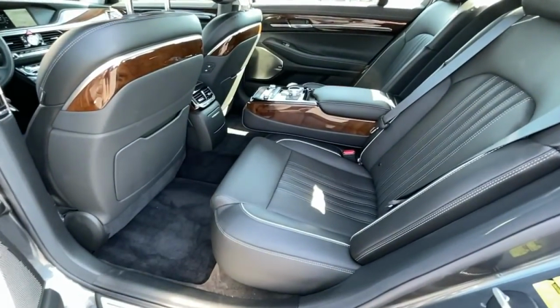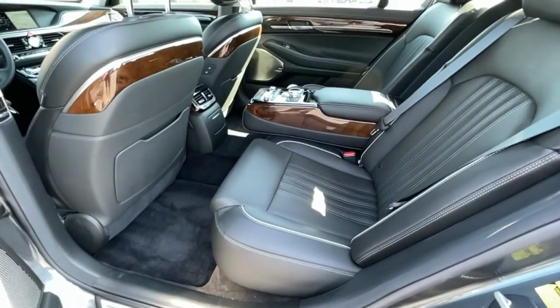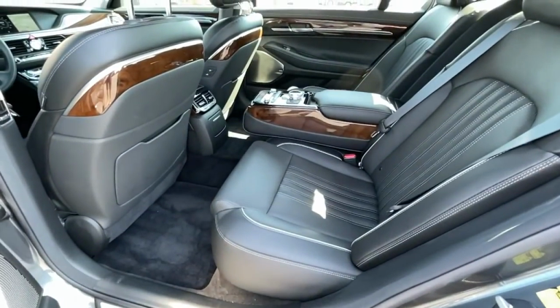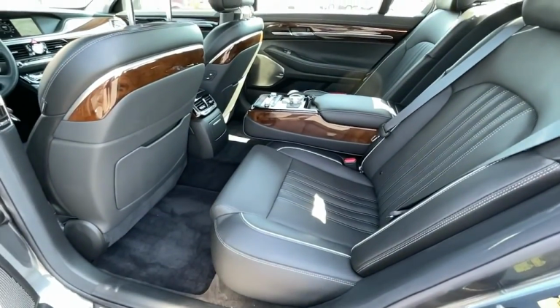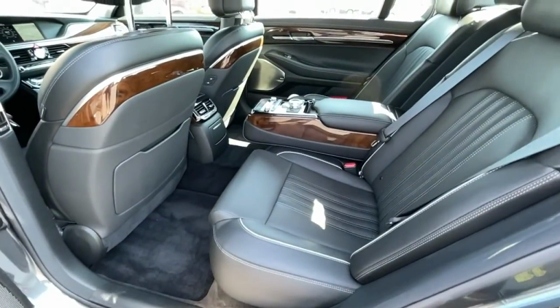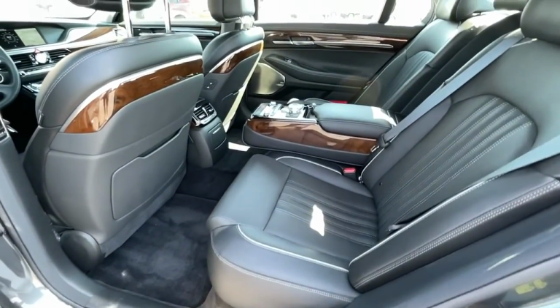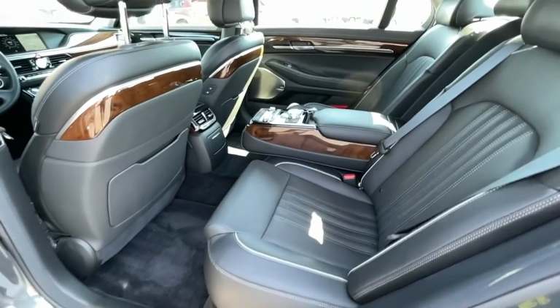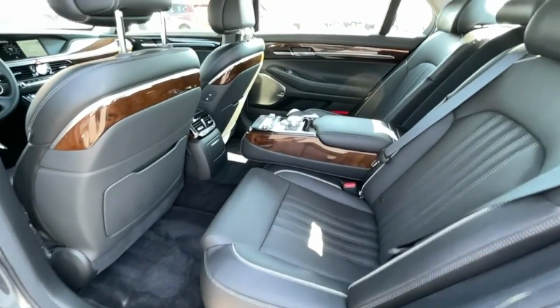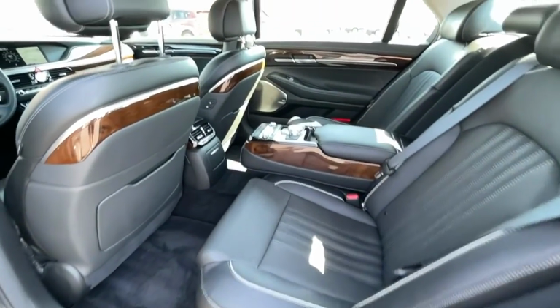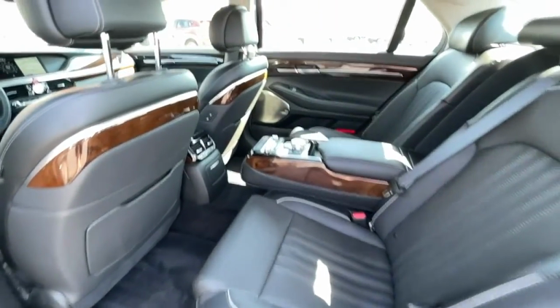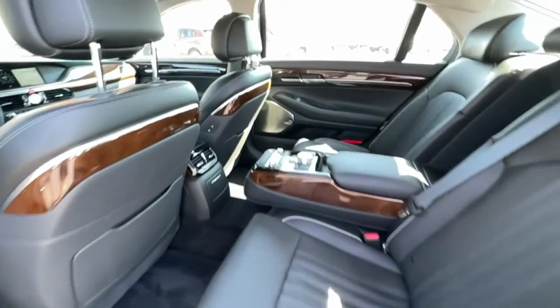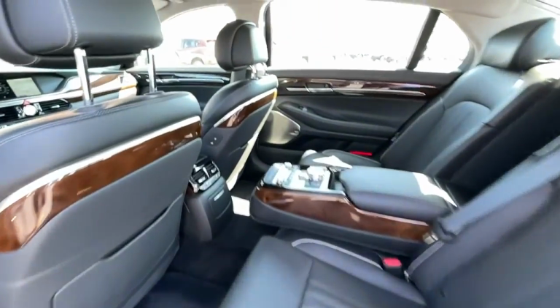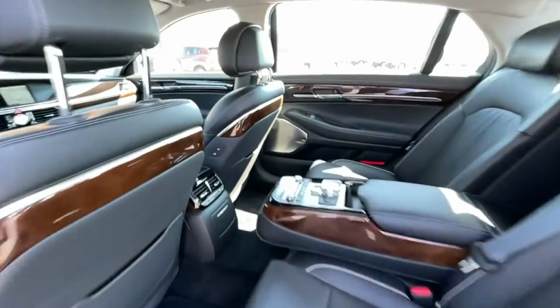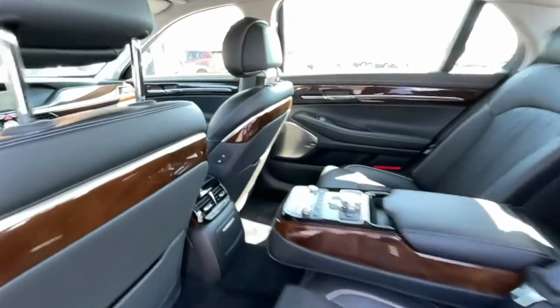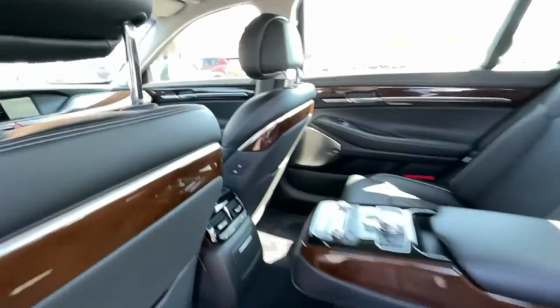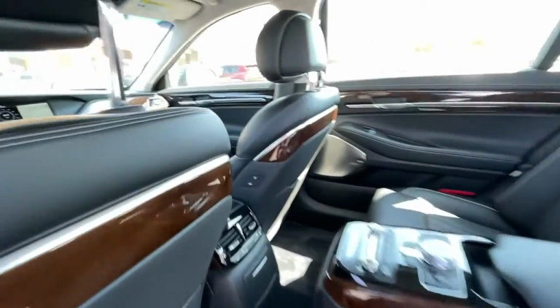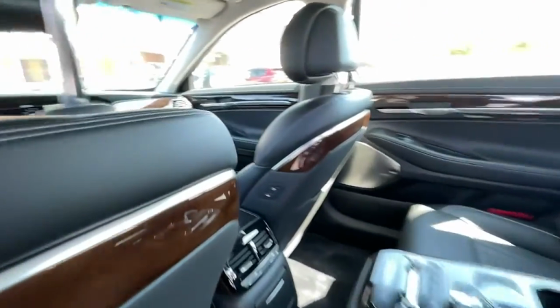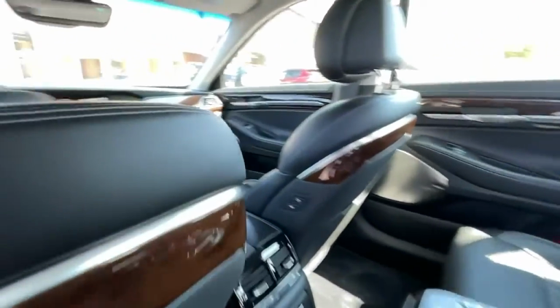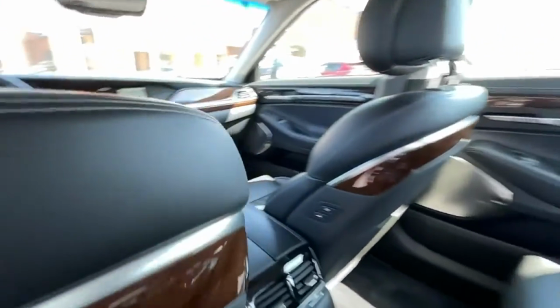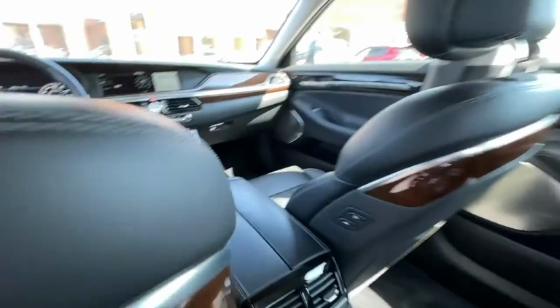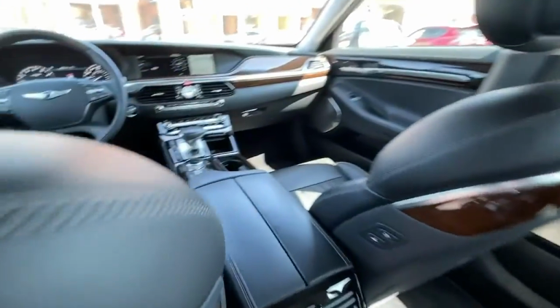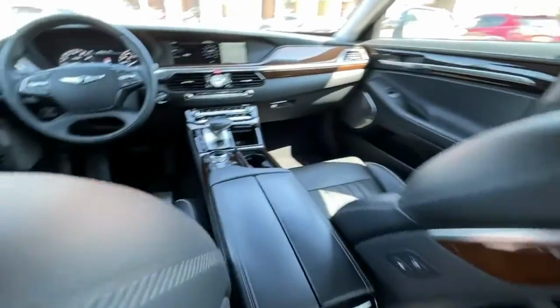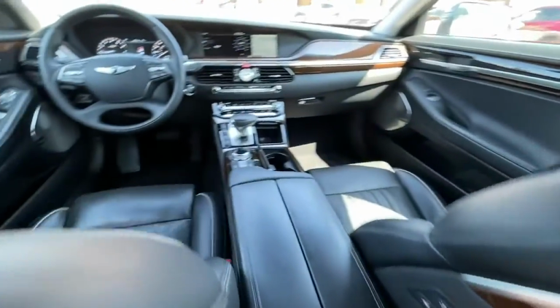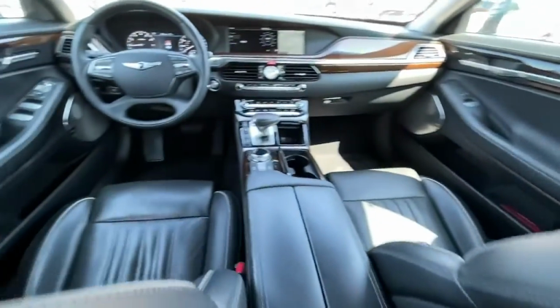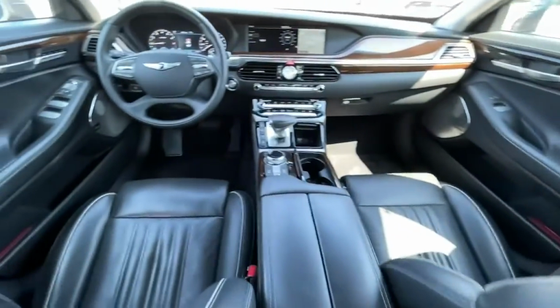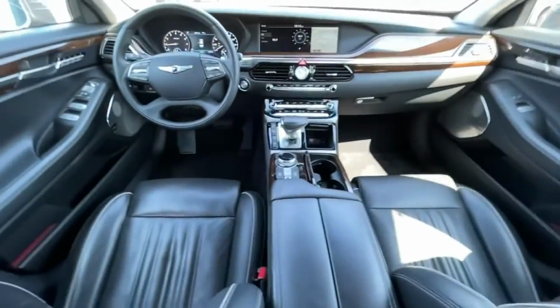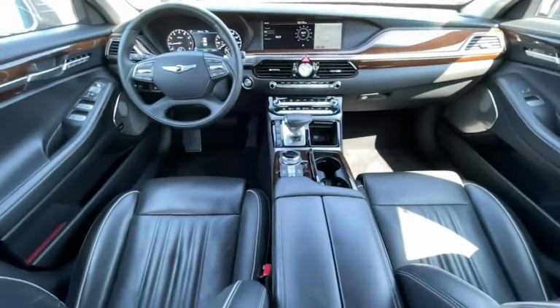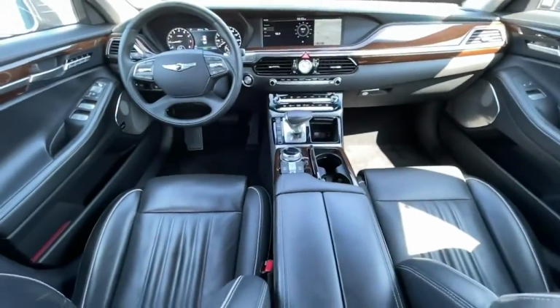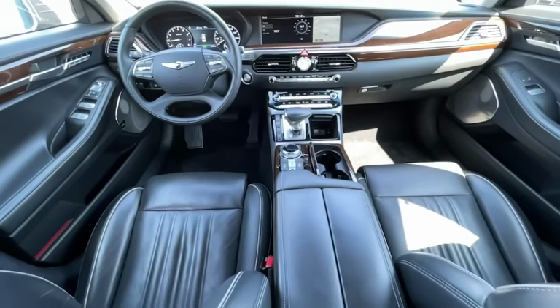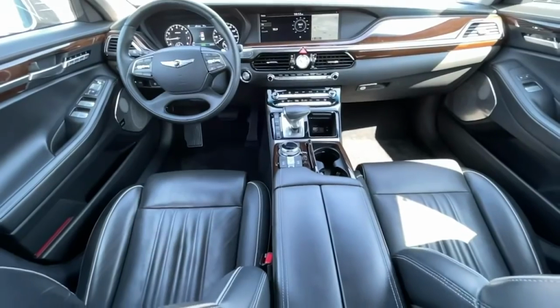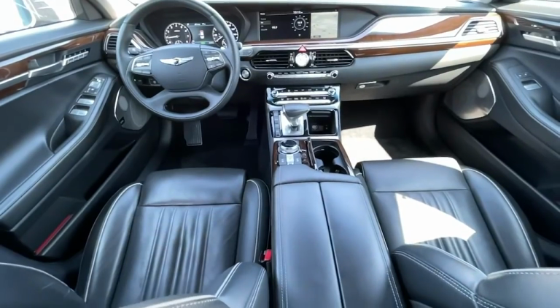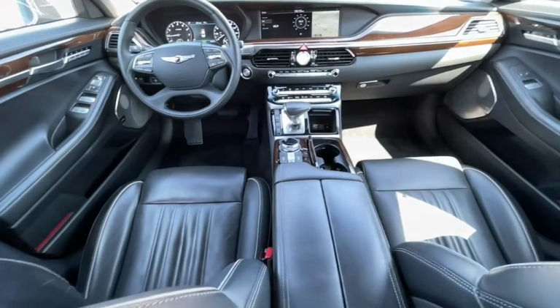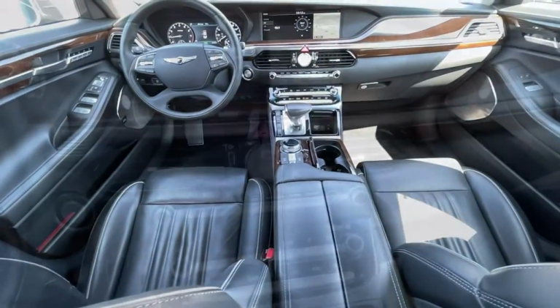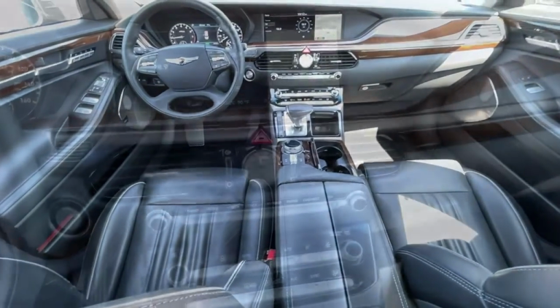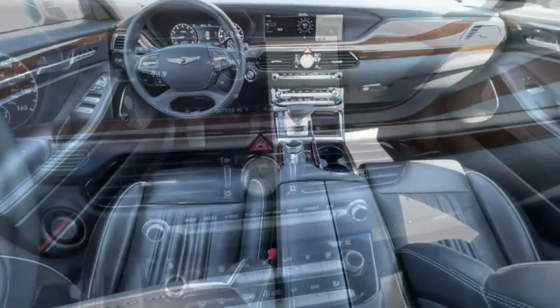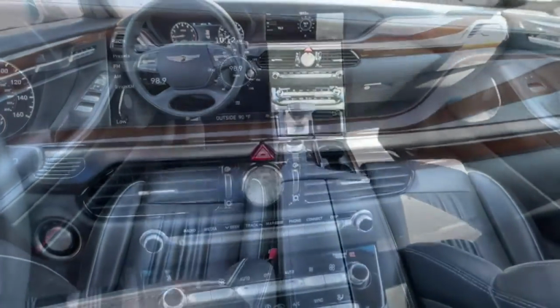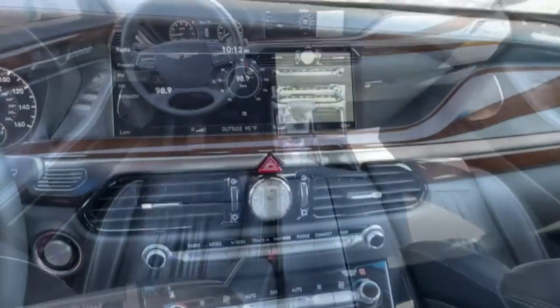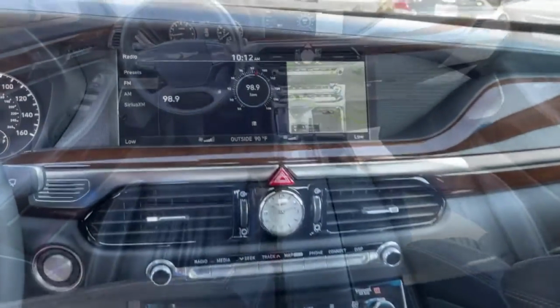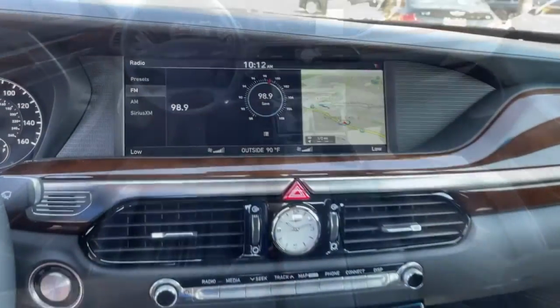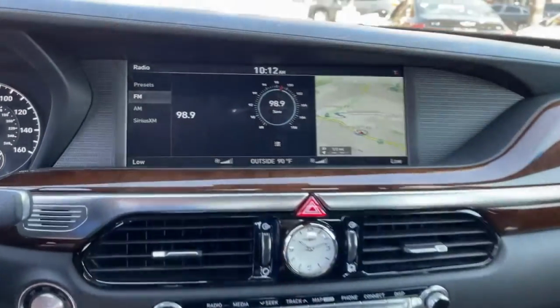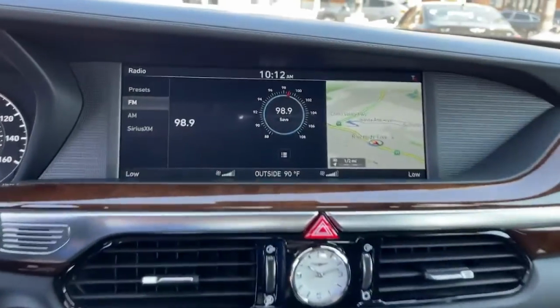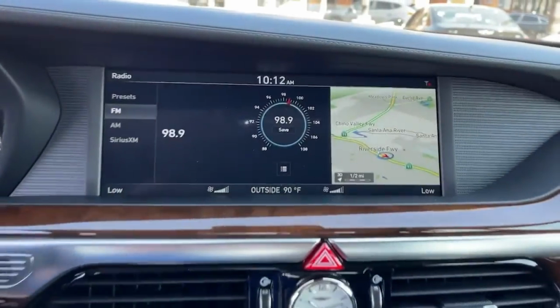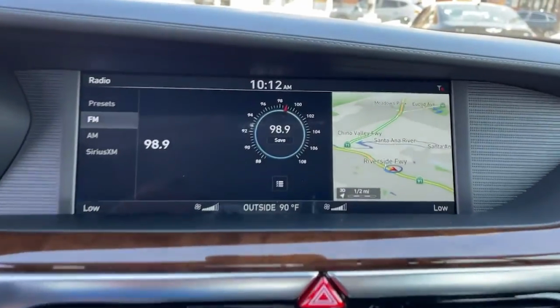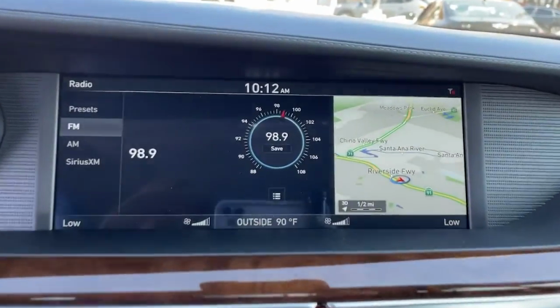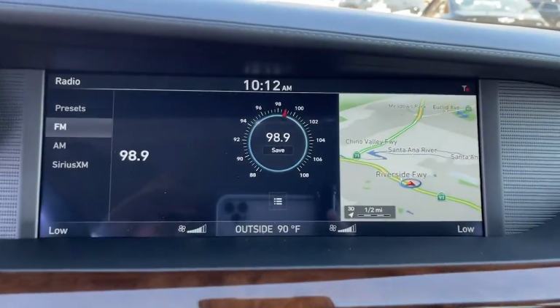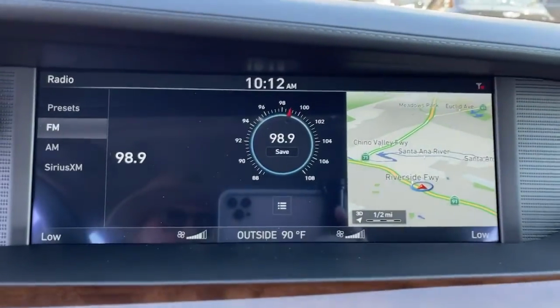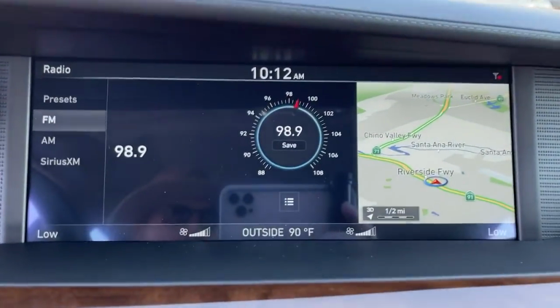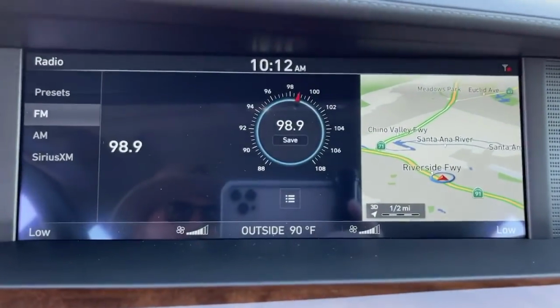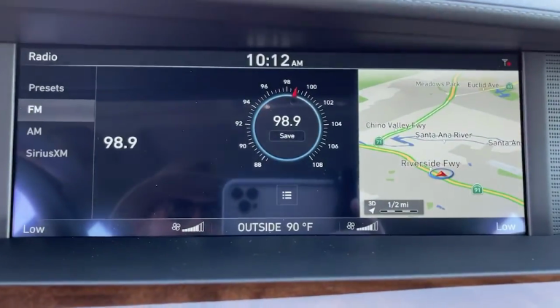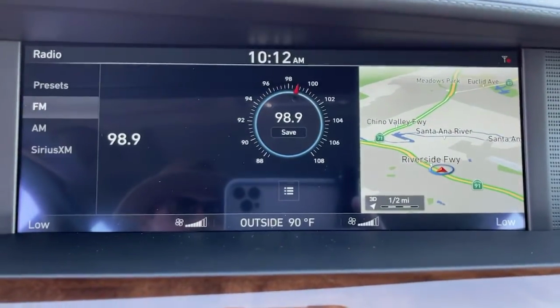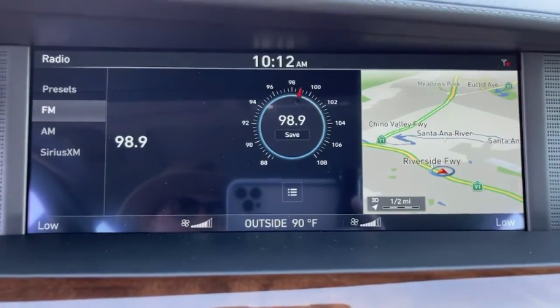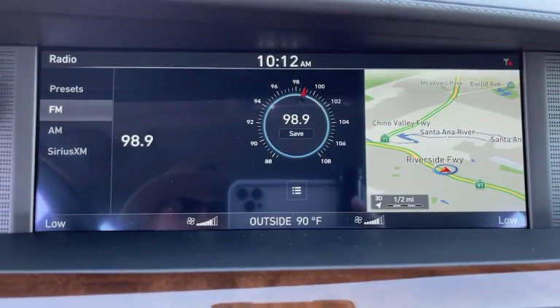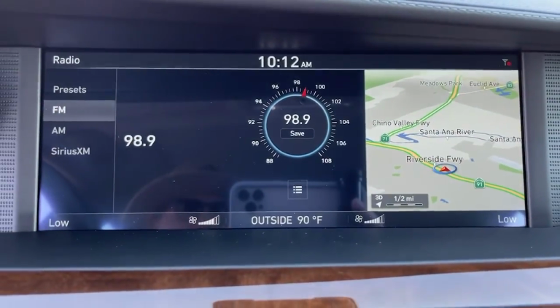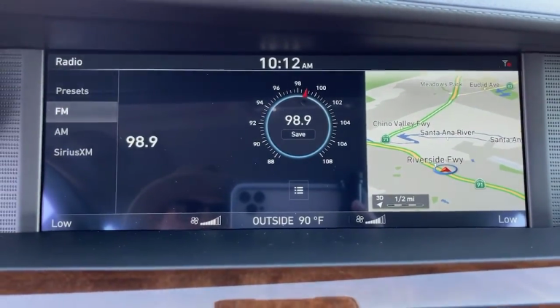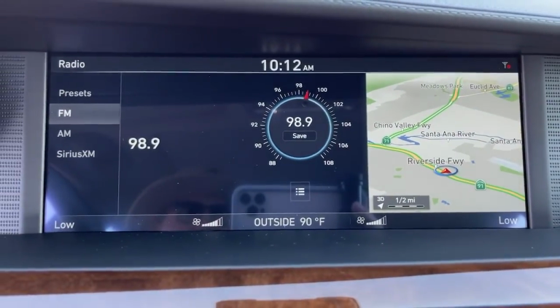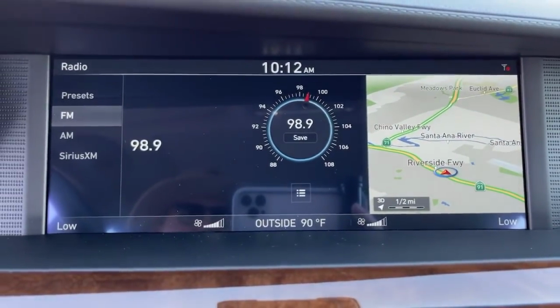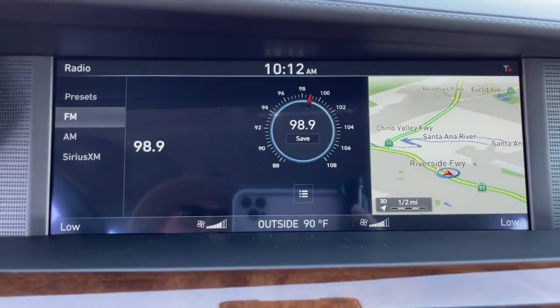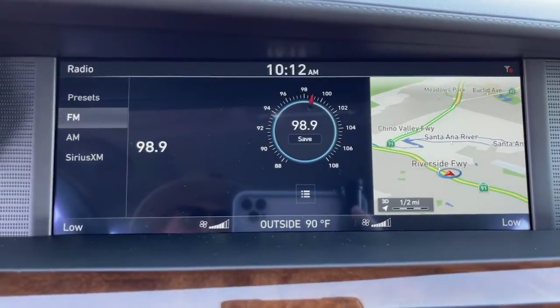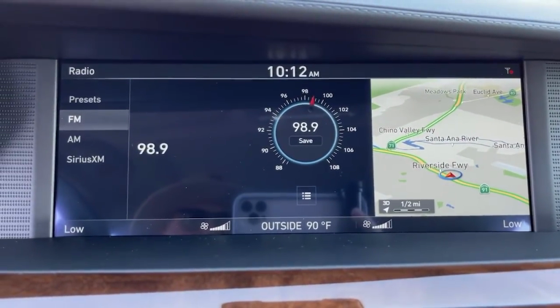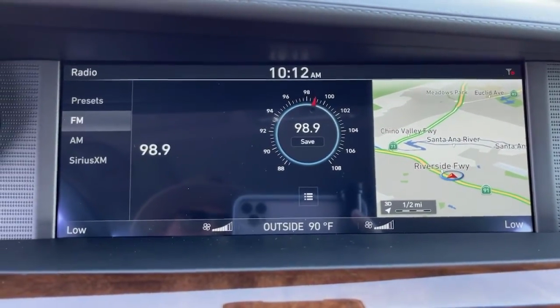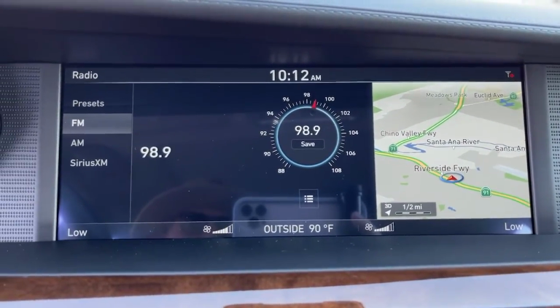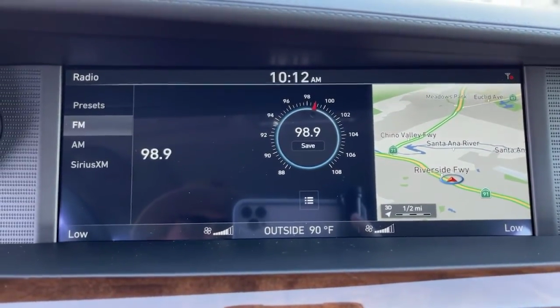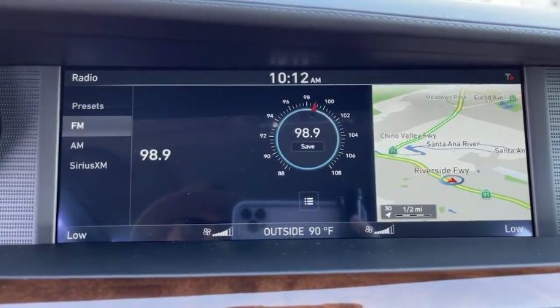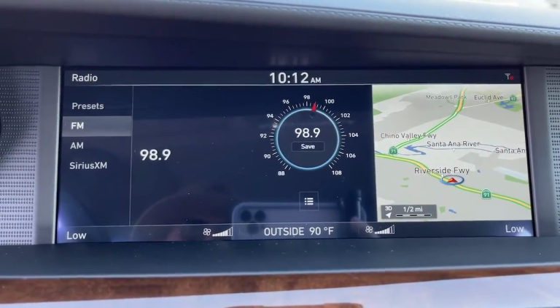Accept nothing but the best — the Genesis G90. Come in for a fun and easy test drive. Our team will make it the best part of your day.